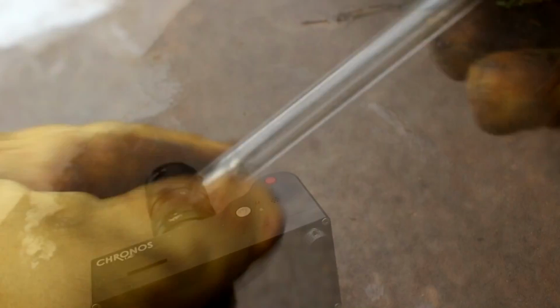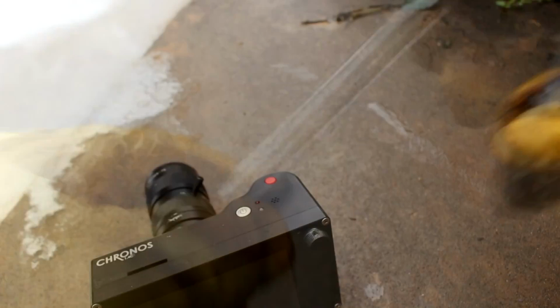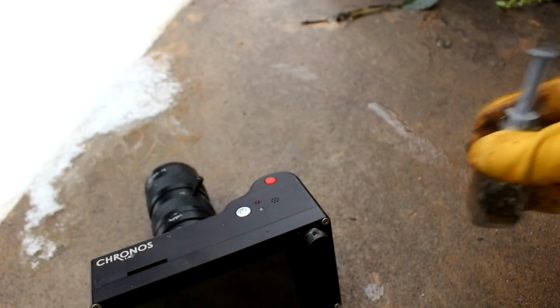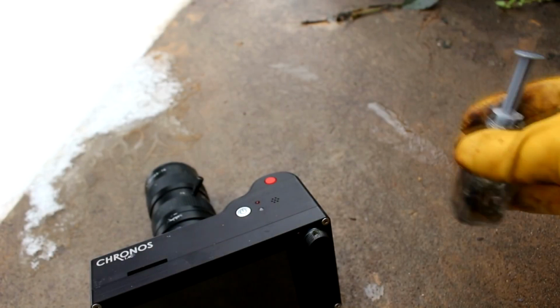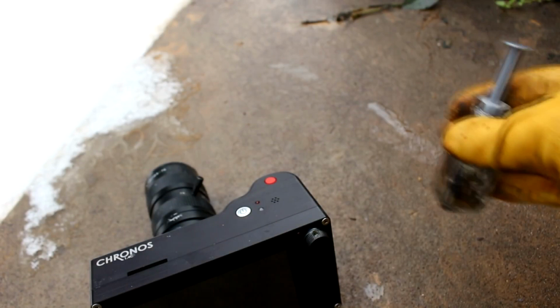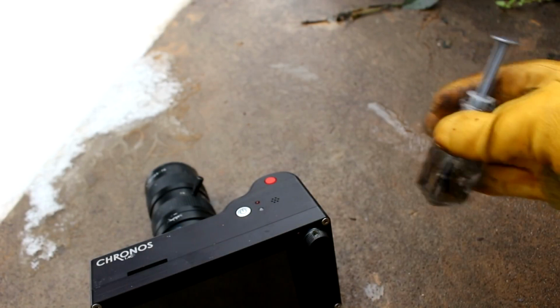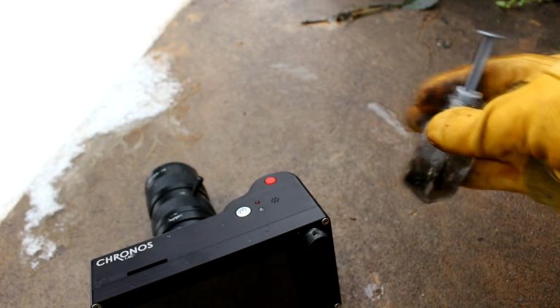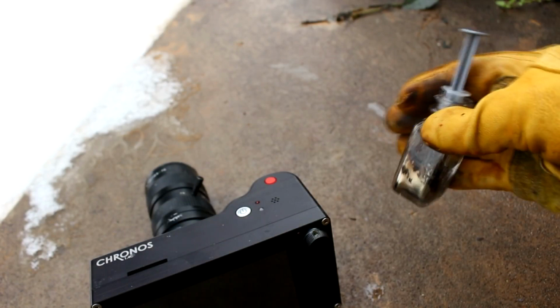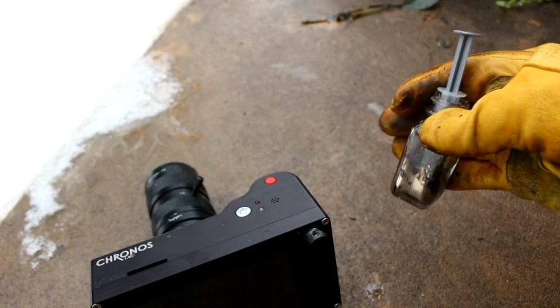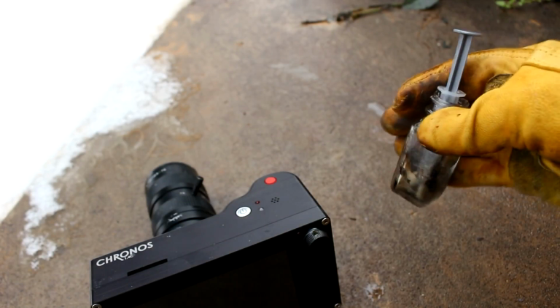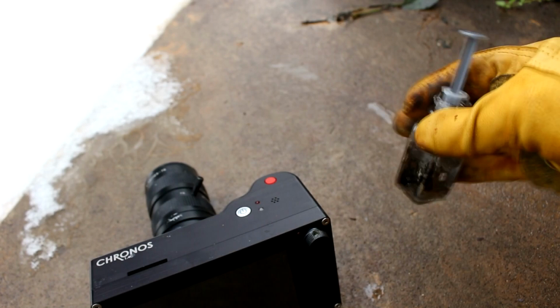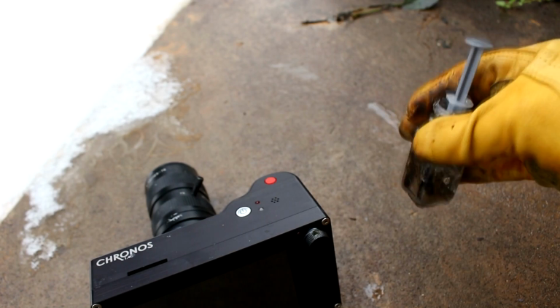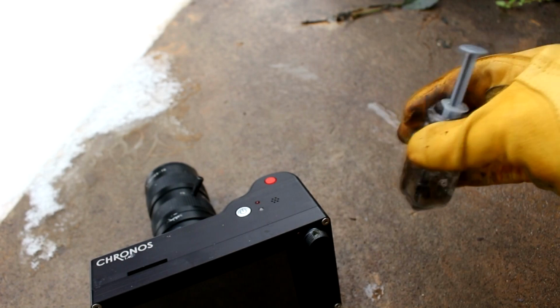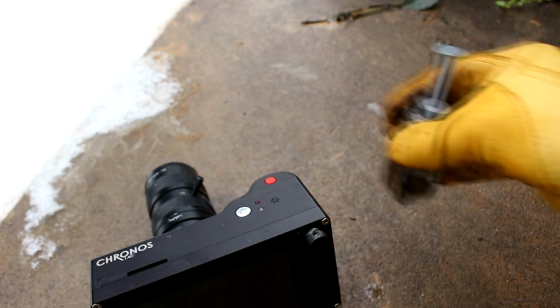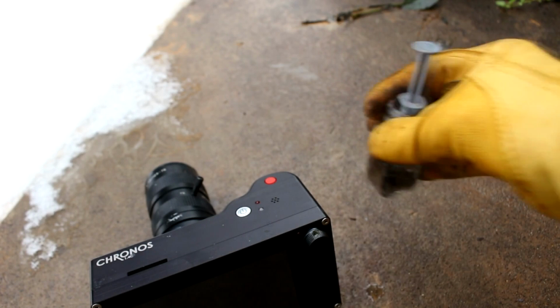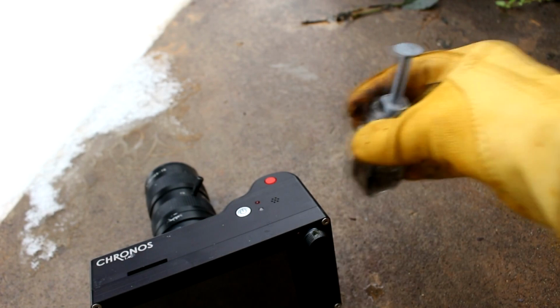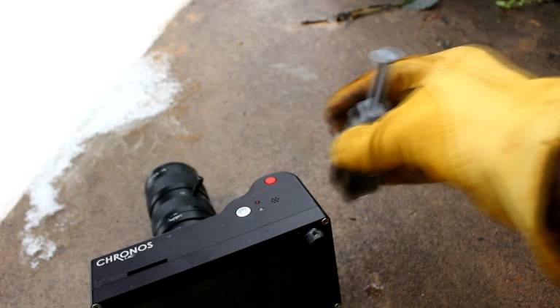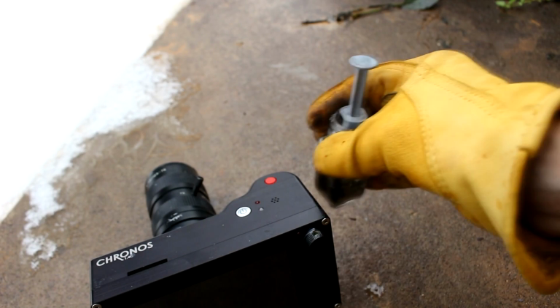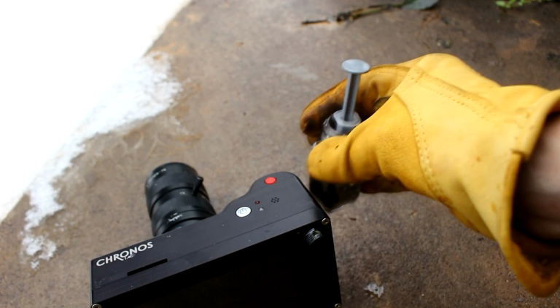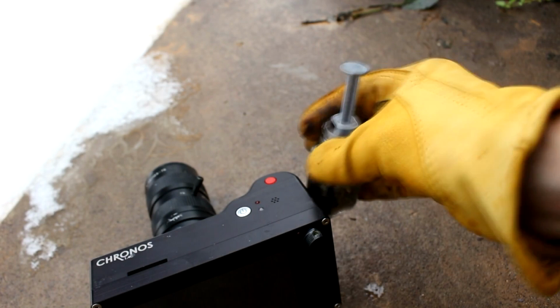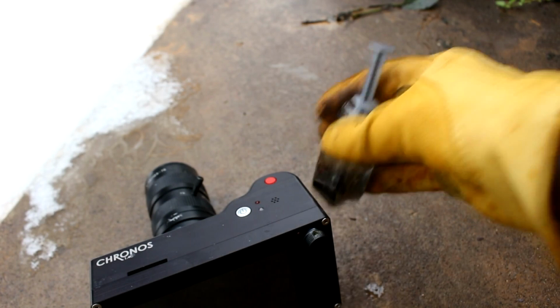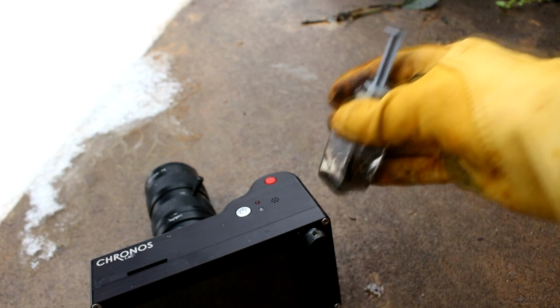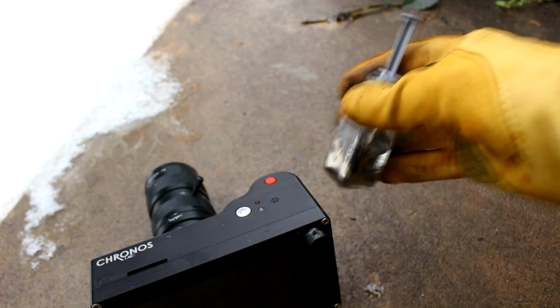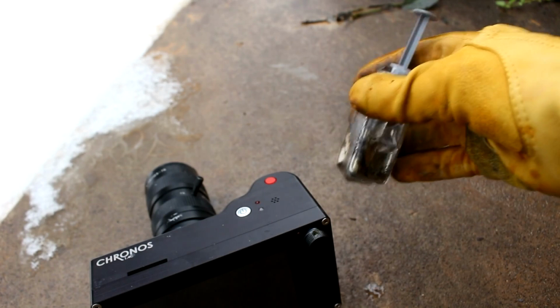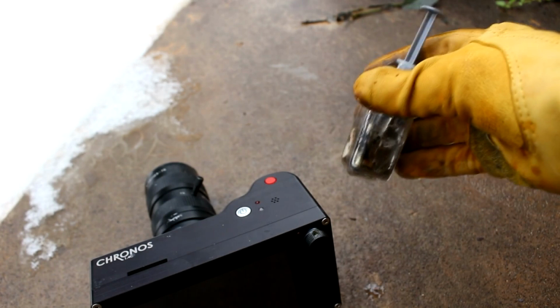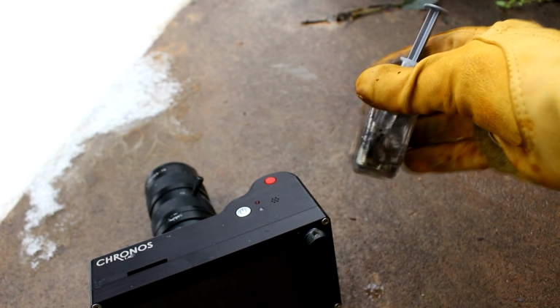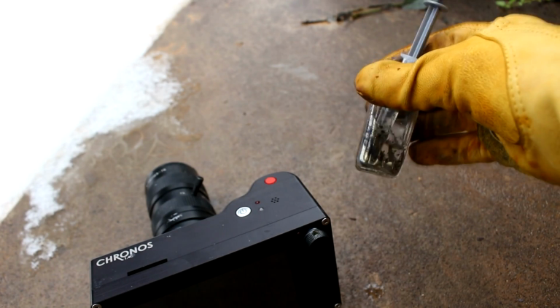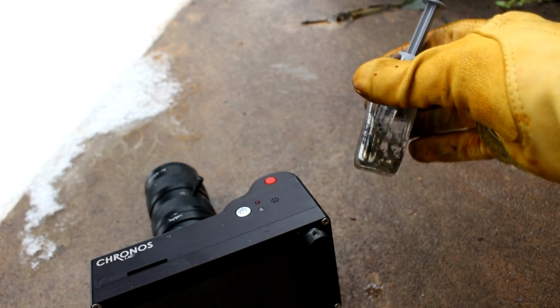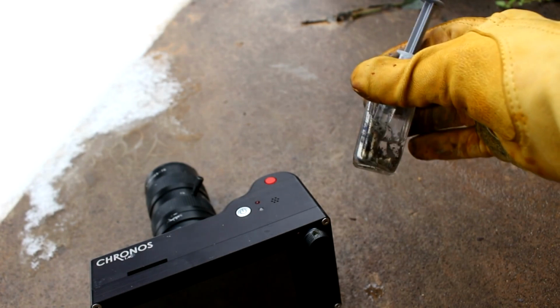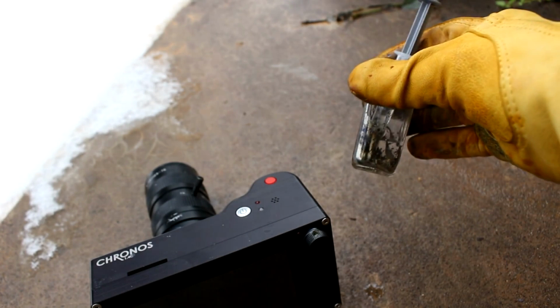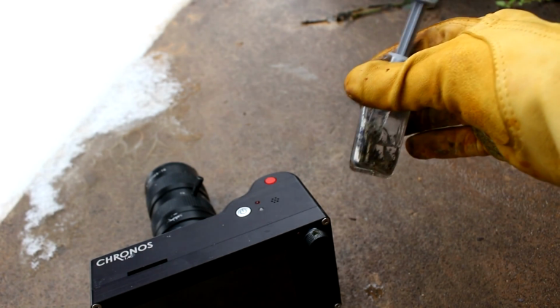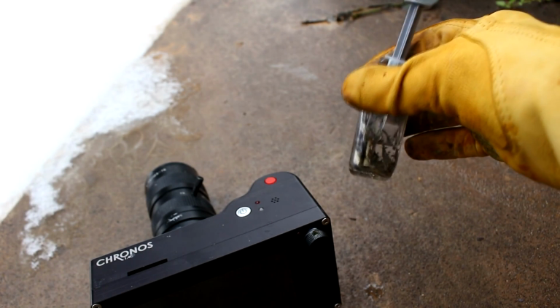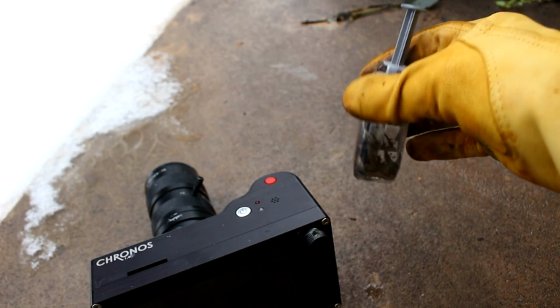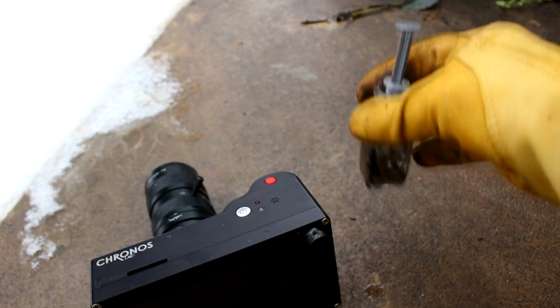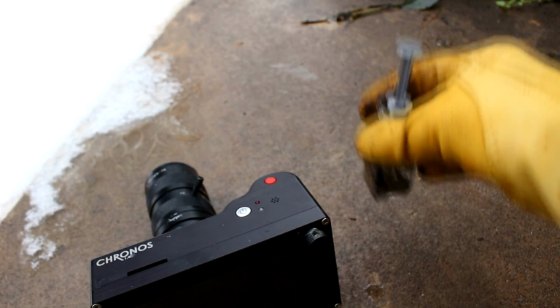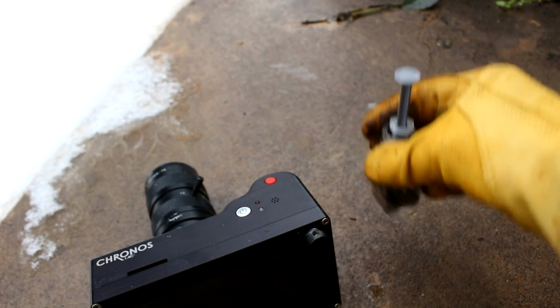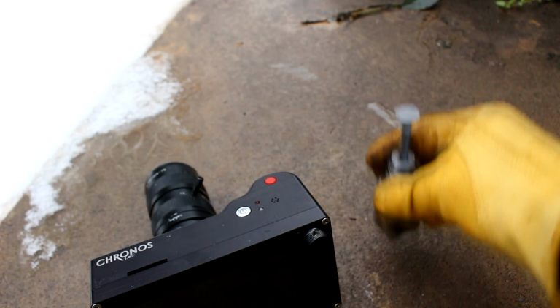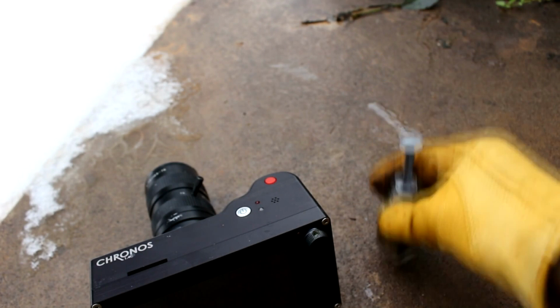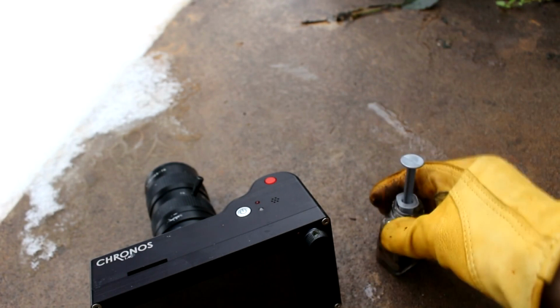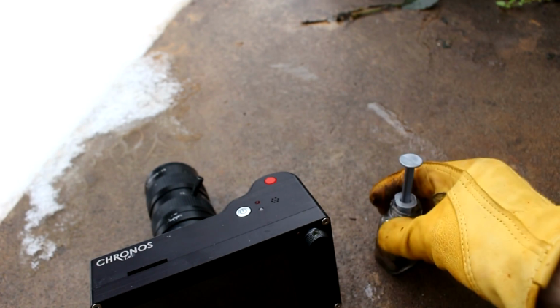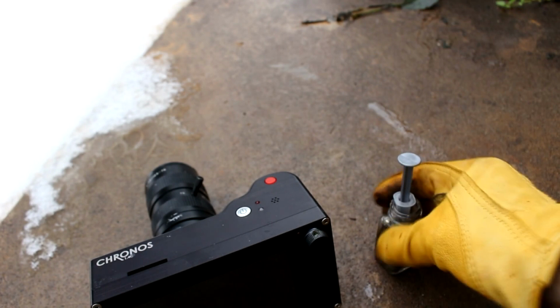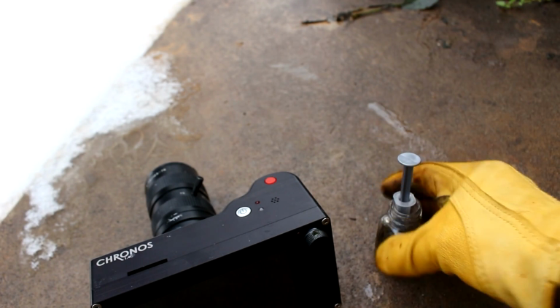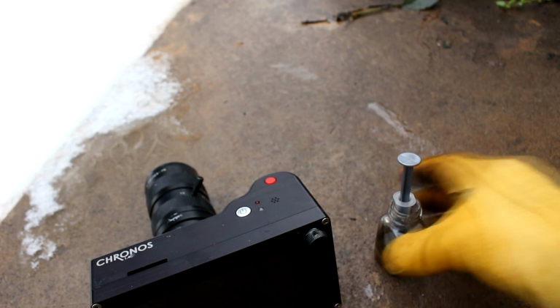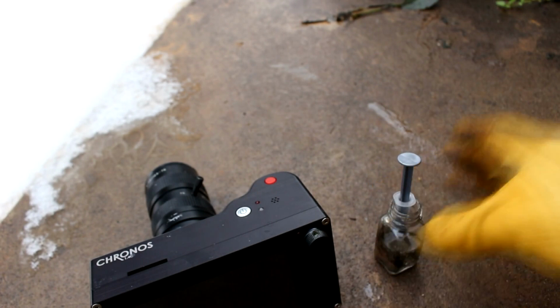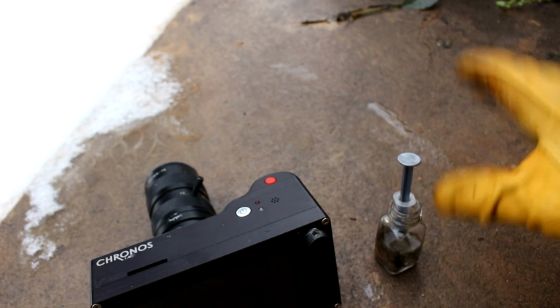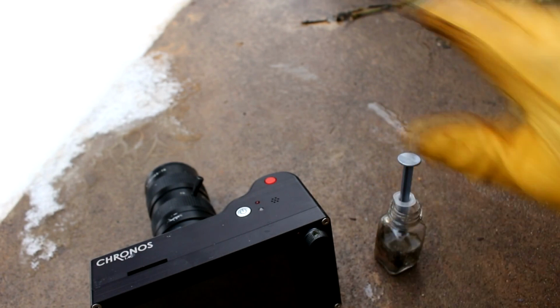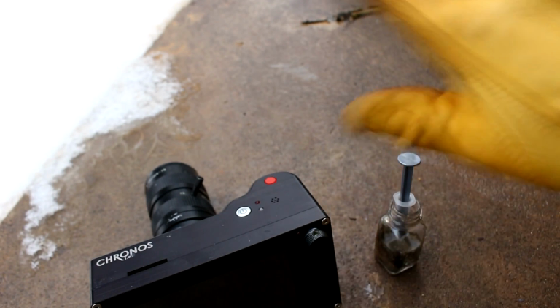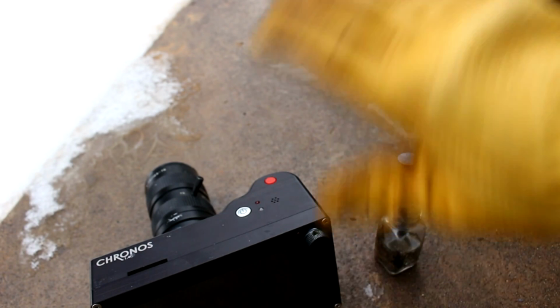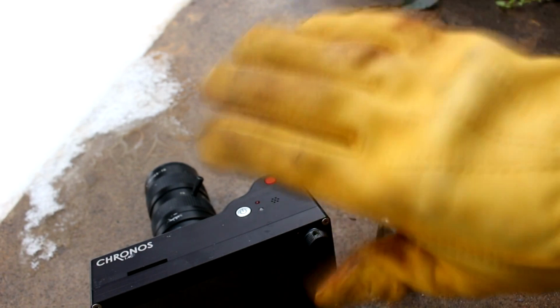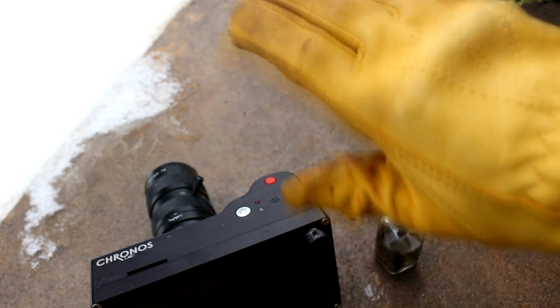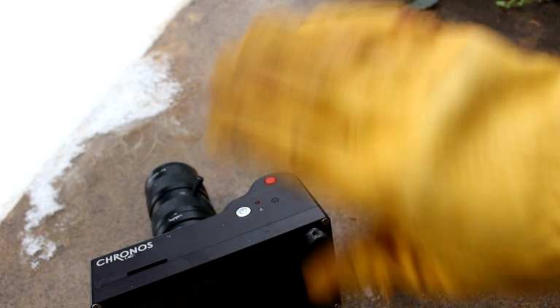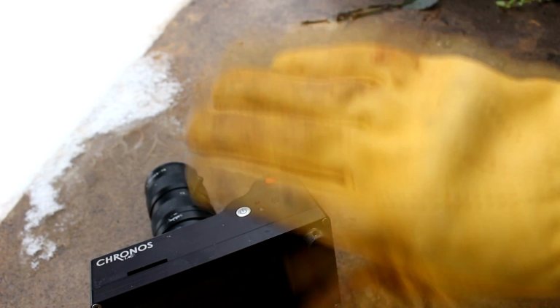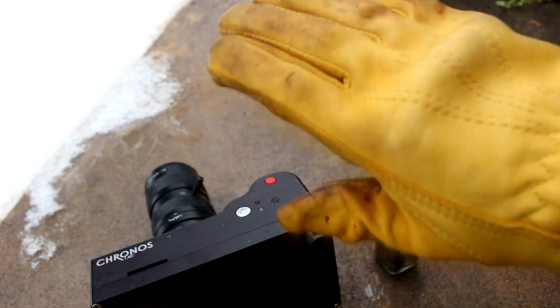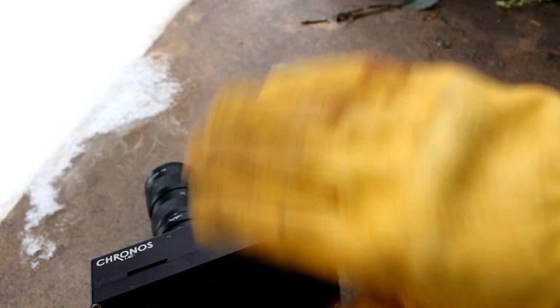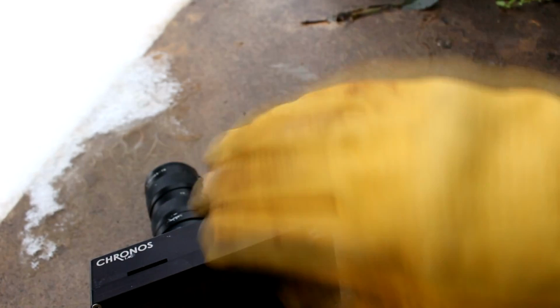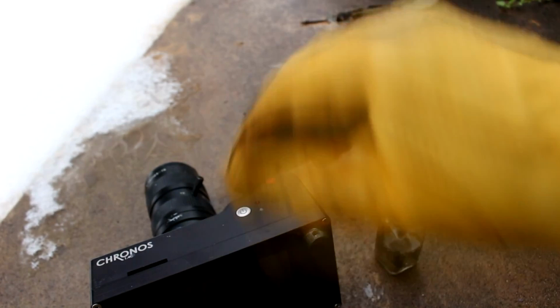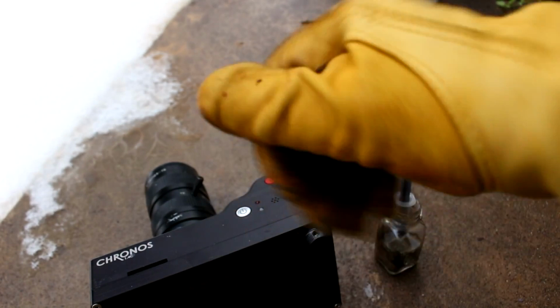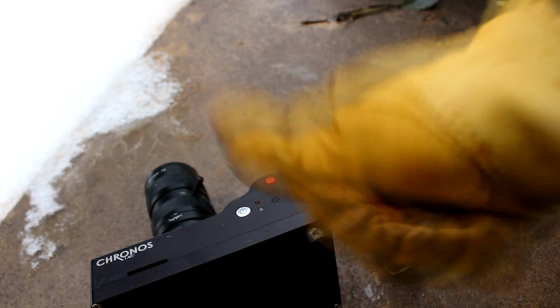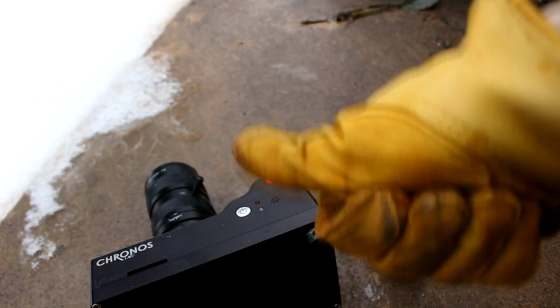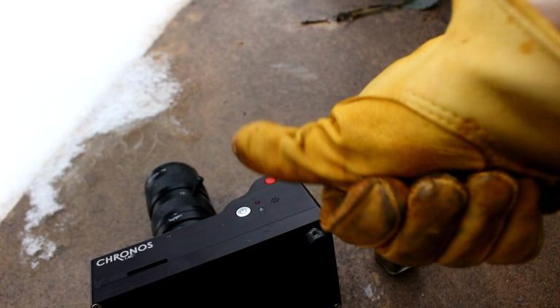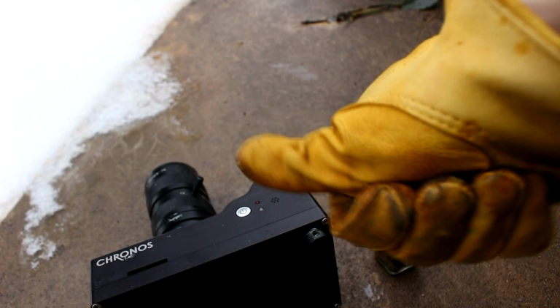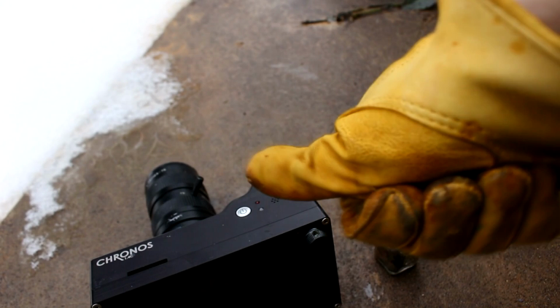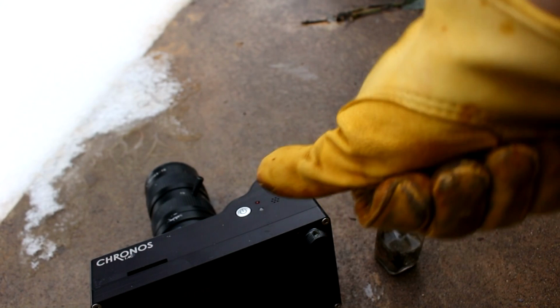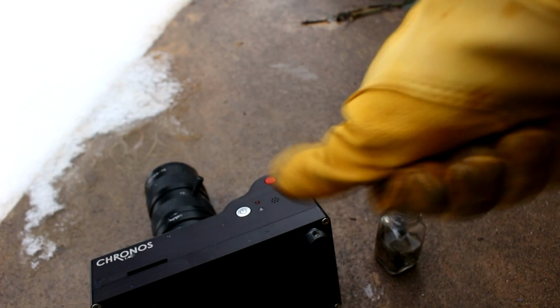So I'm going to leave you guys with some high speed shots of me dropping the rest of the cesium into some water. And until next time, I'll see you then.